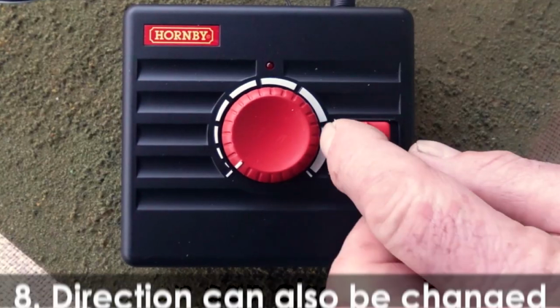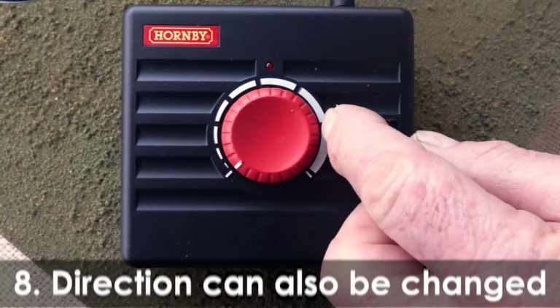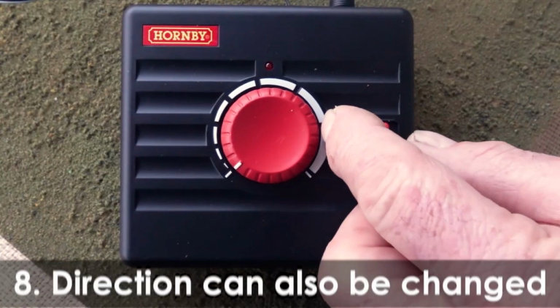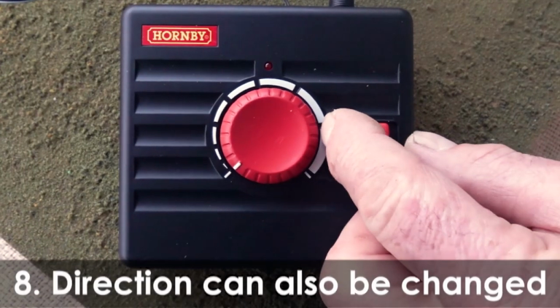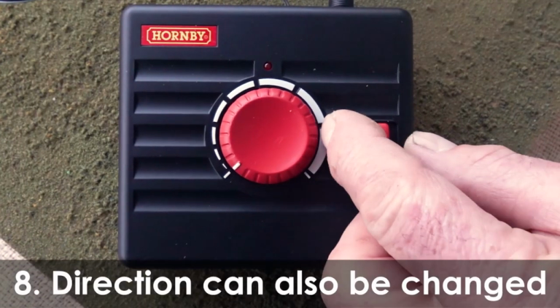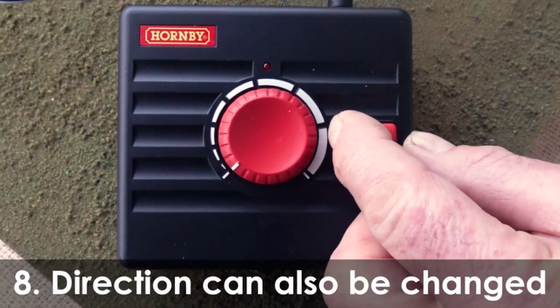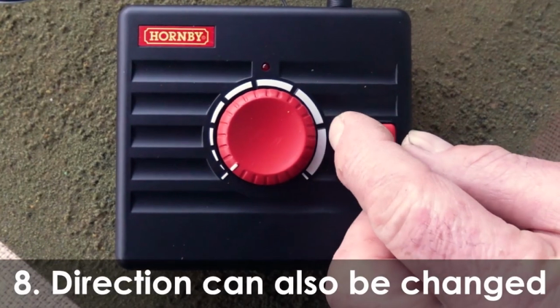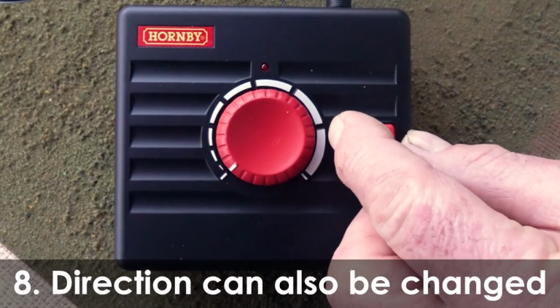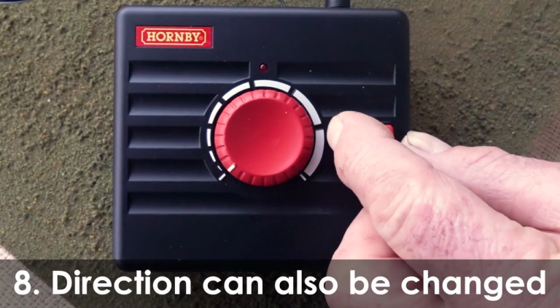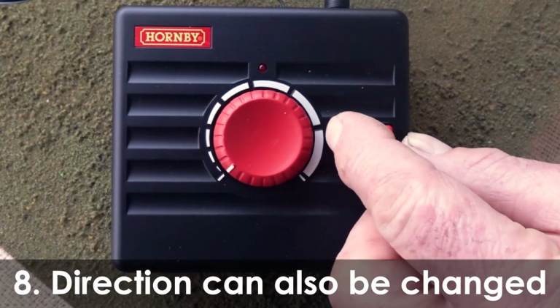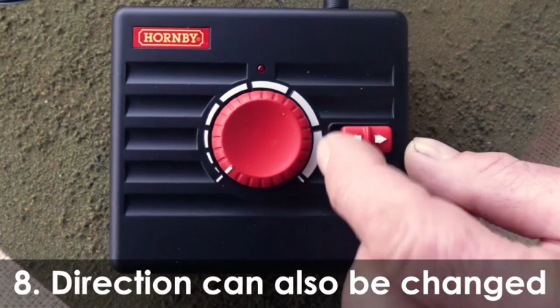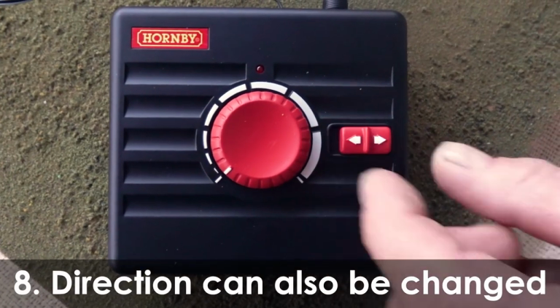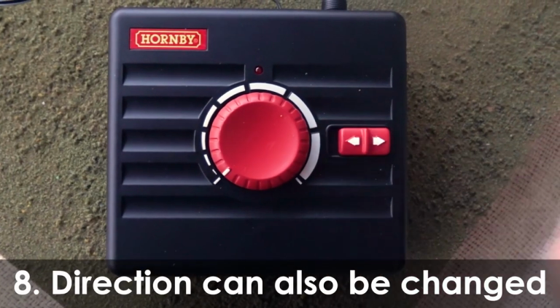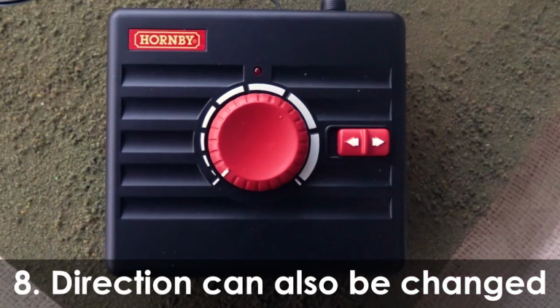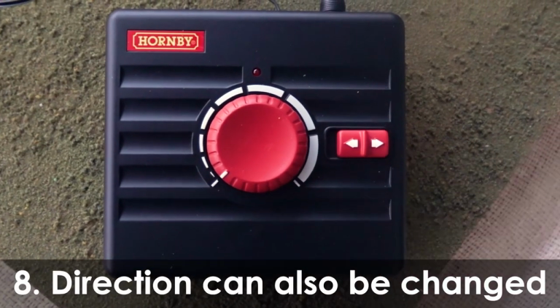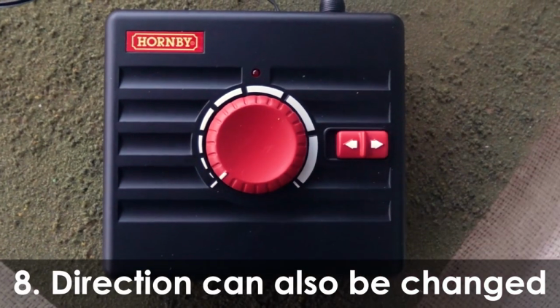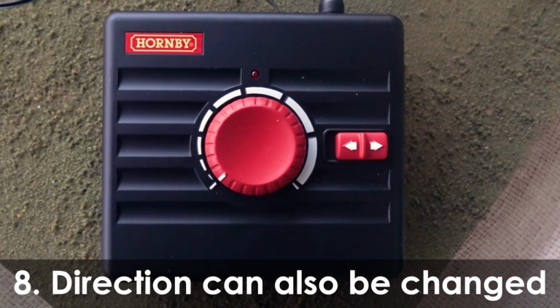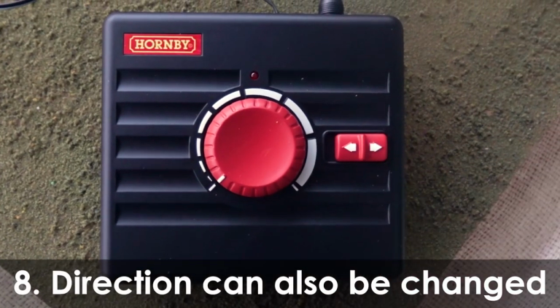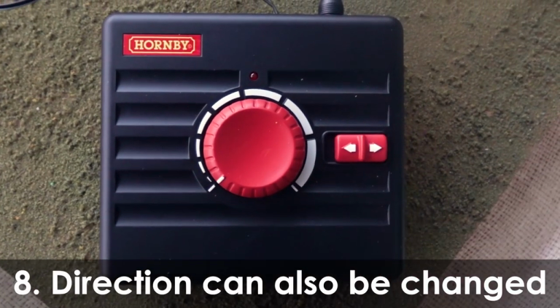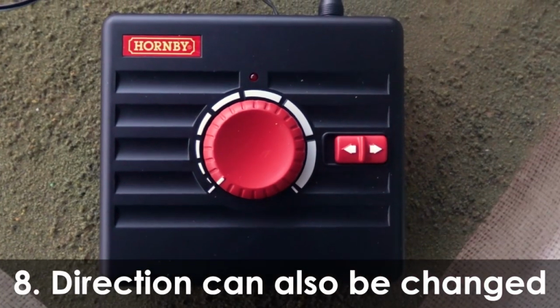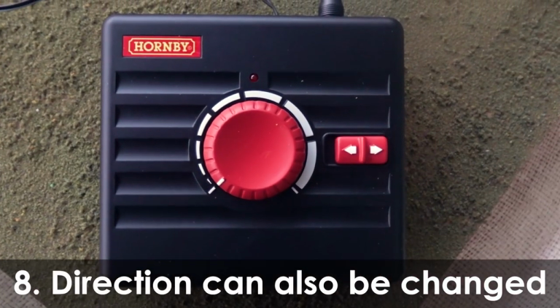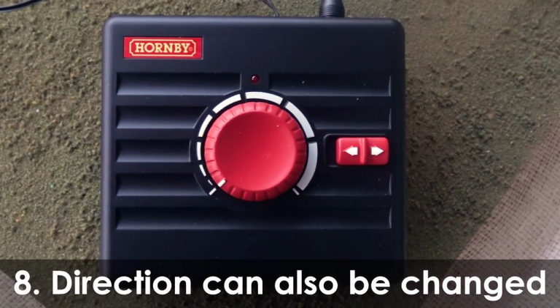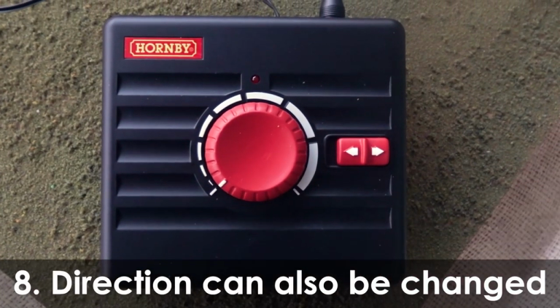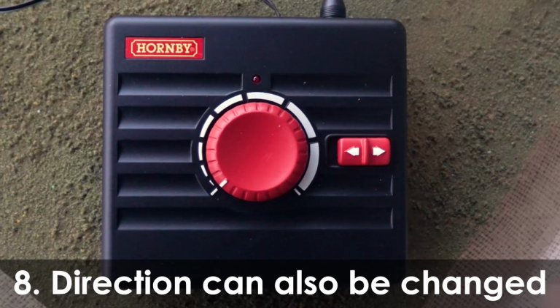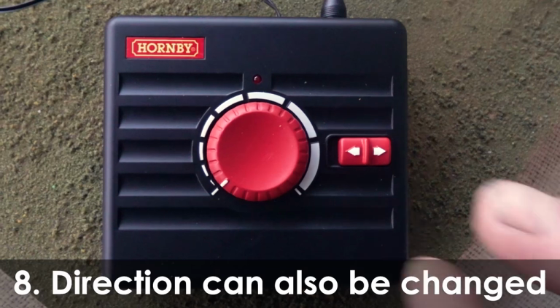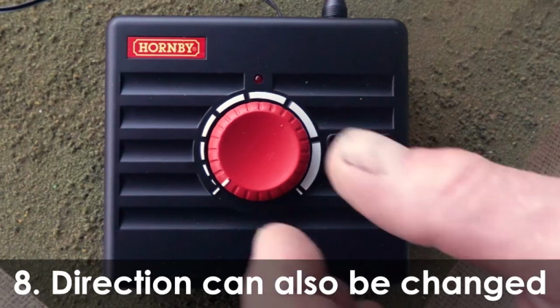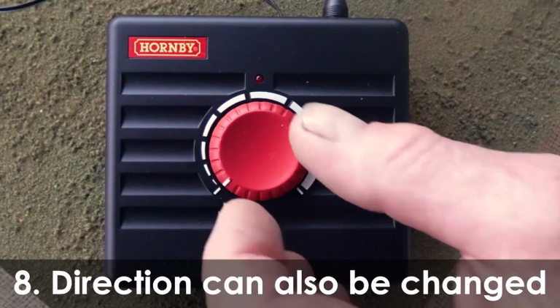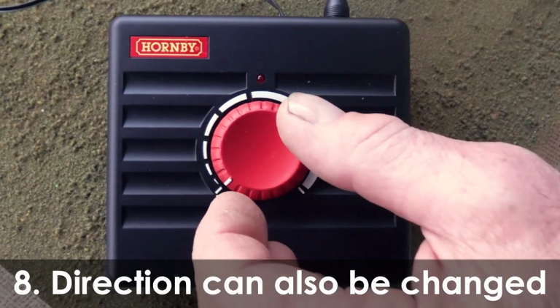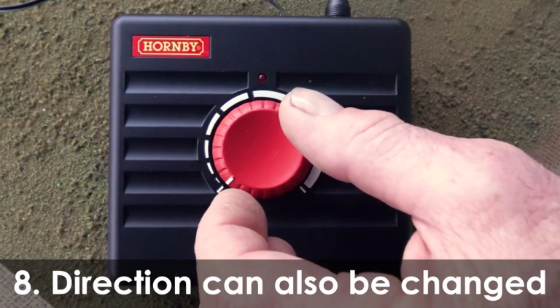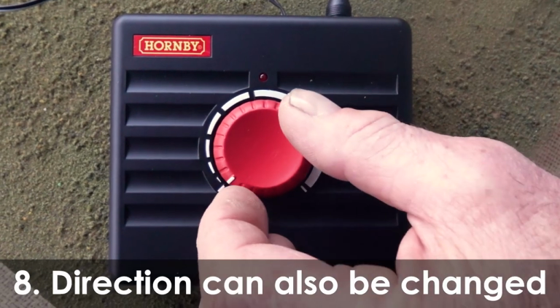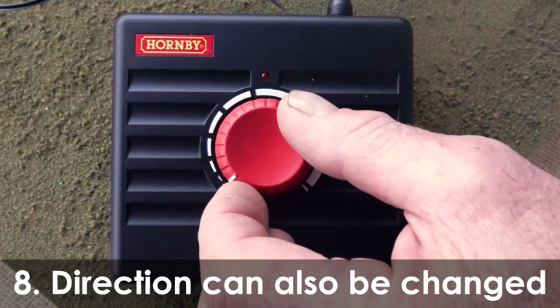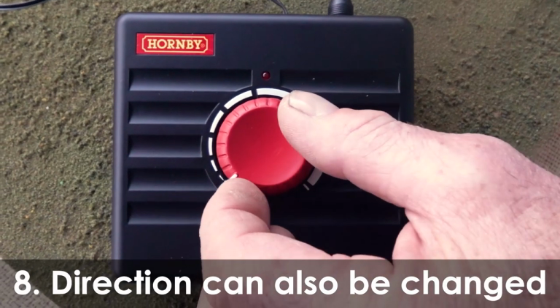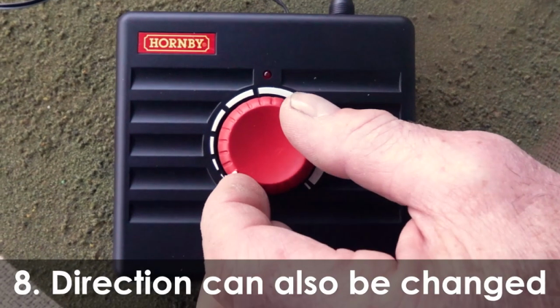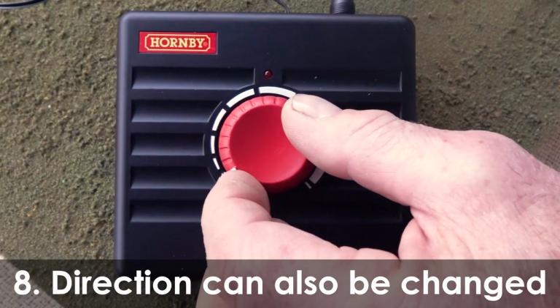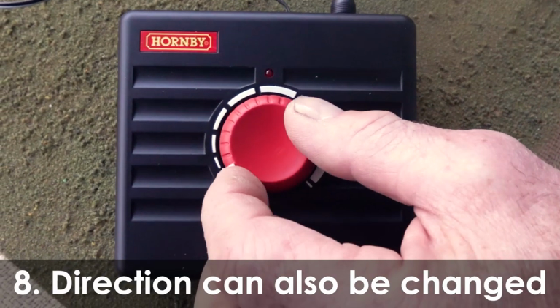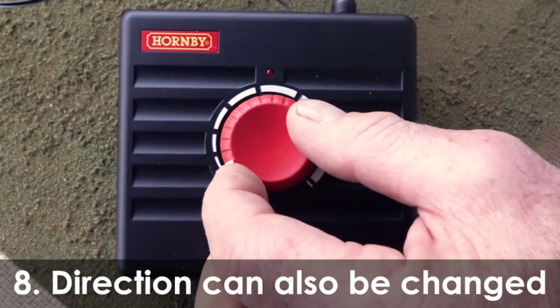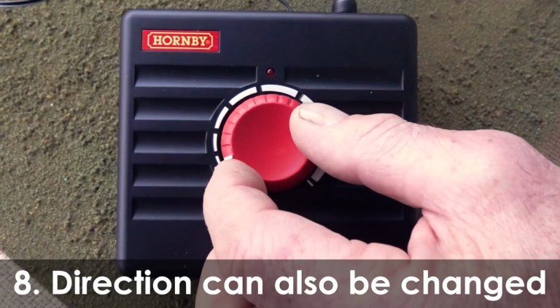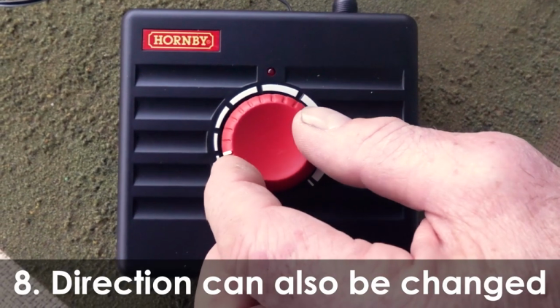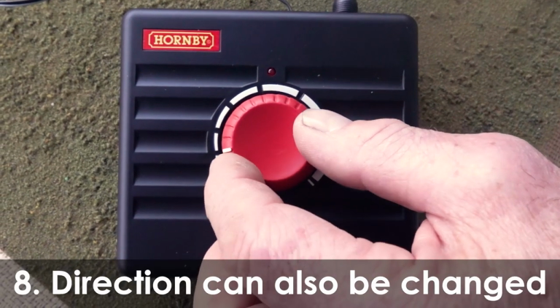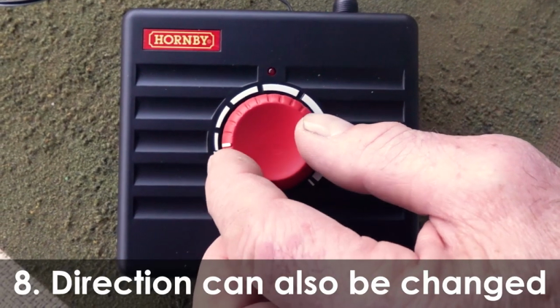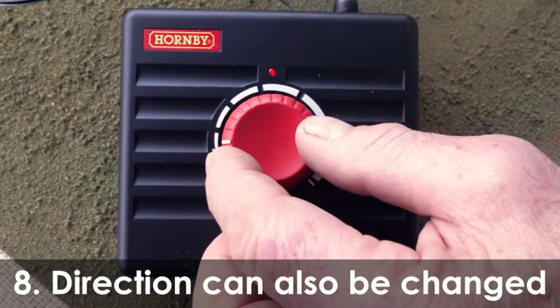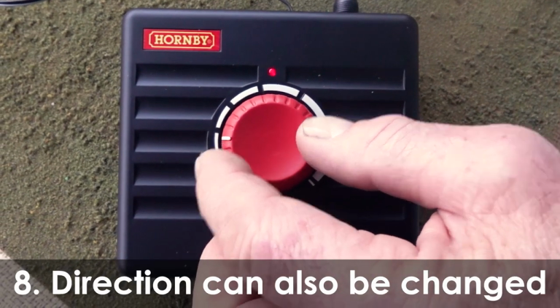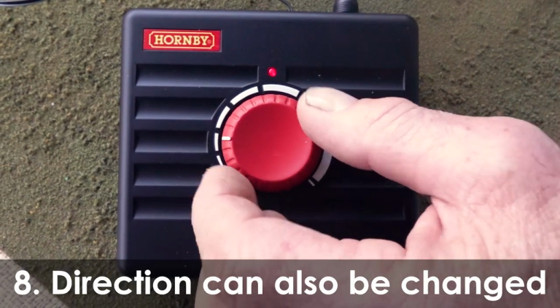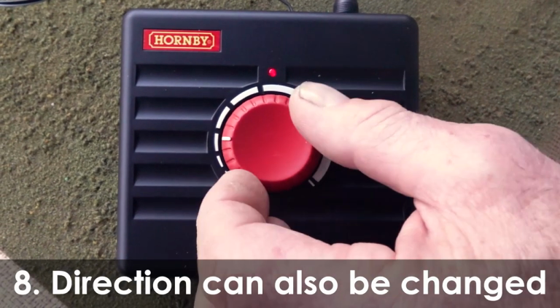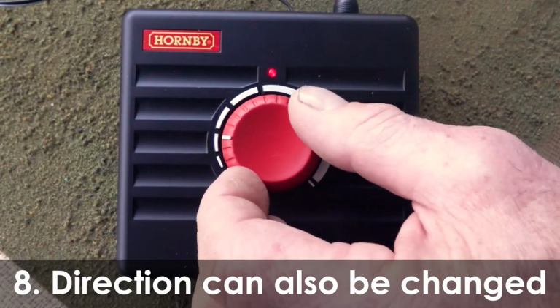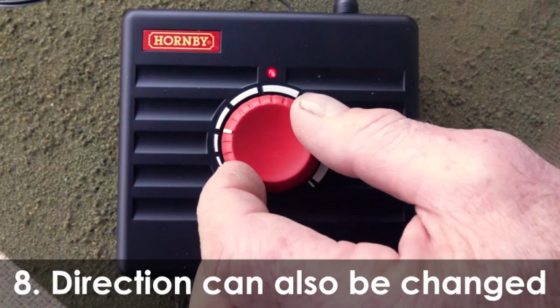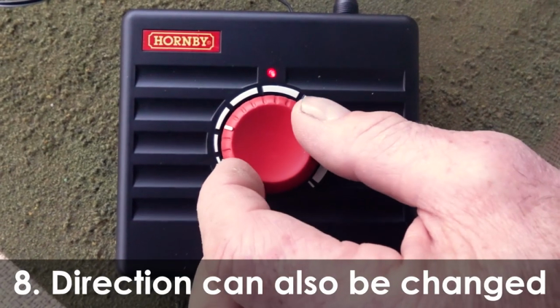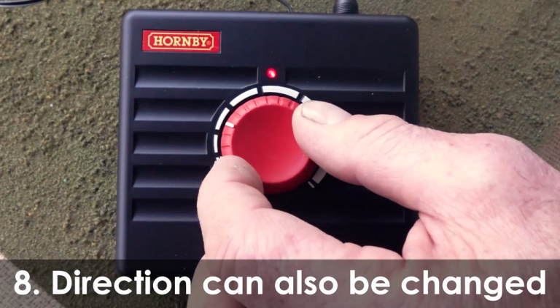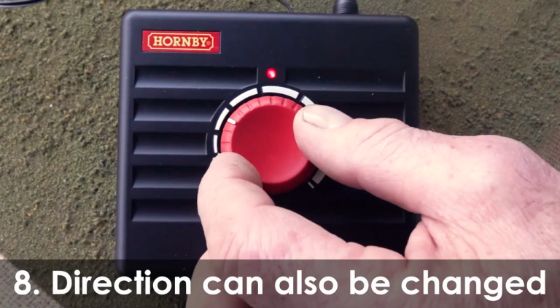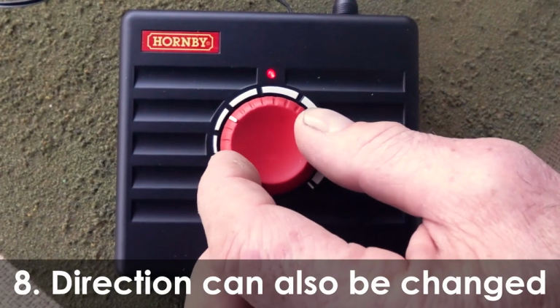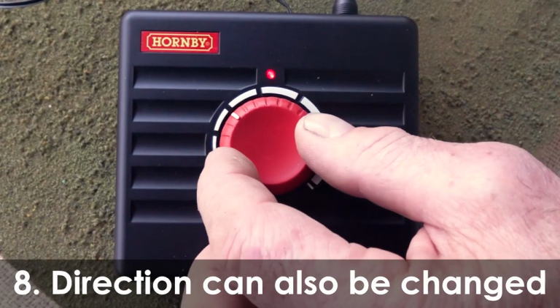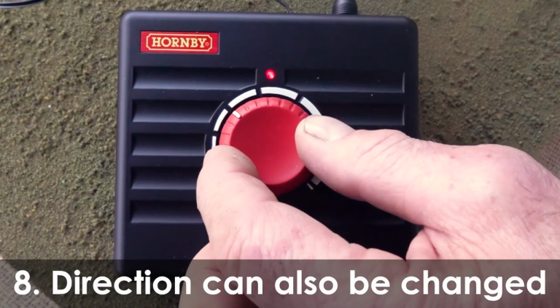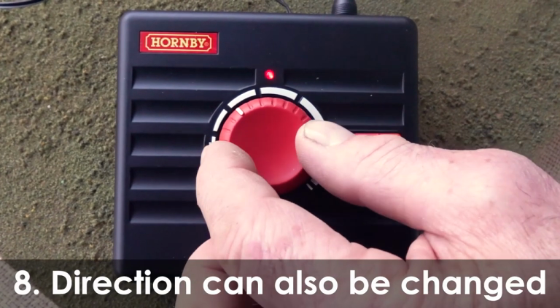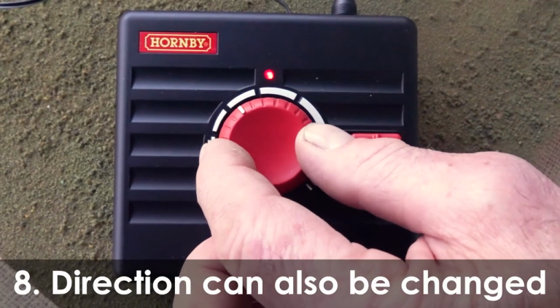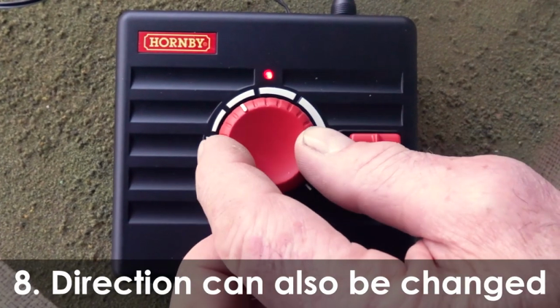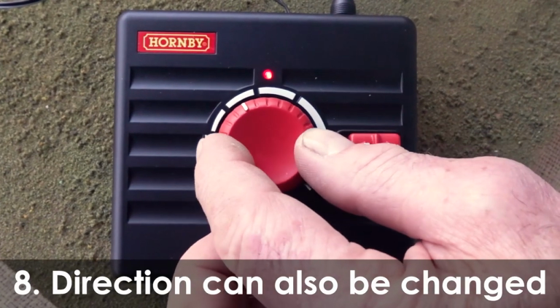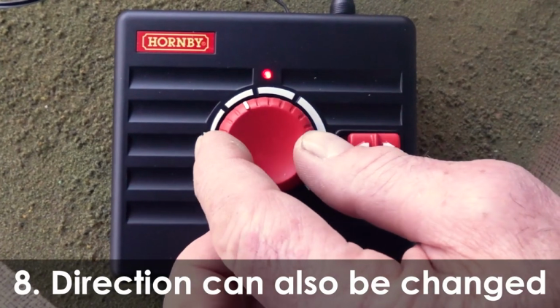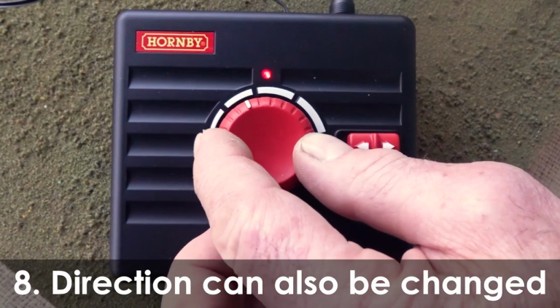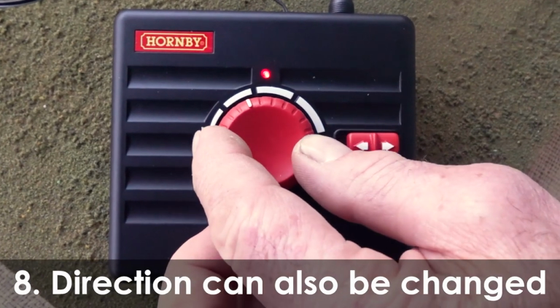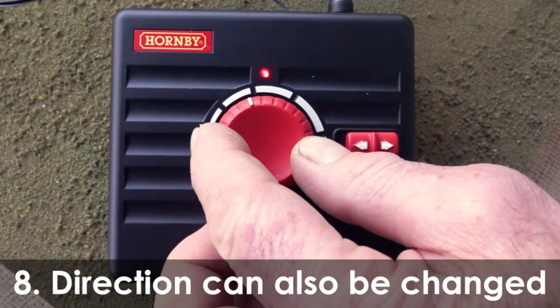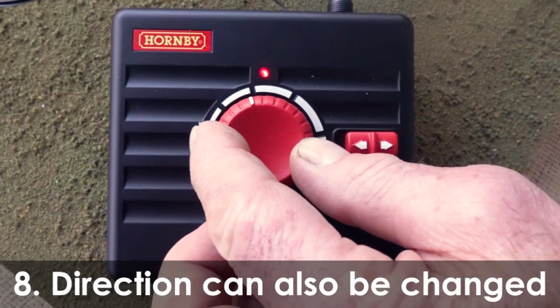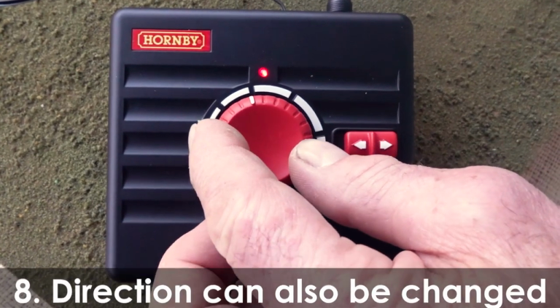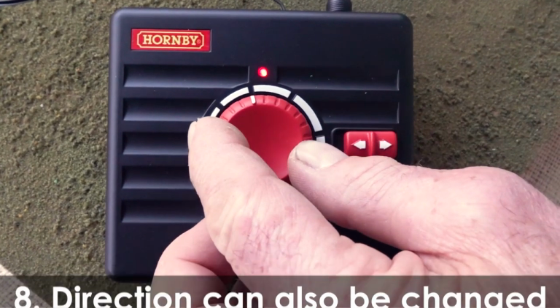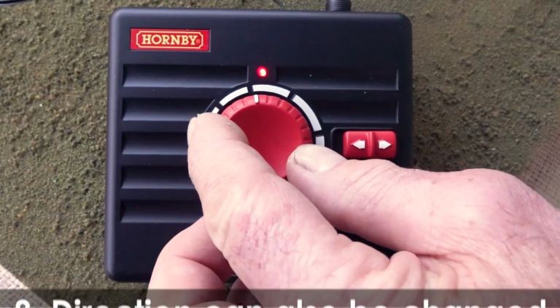Direction can be changed with the flick of a switch. Ensure the loco is at a complete halt before switching directions.